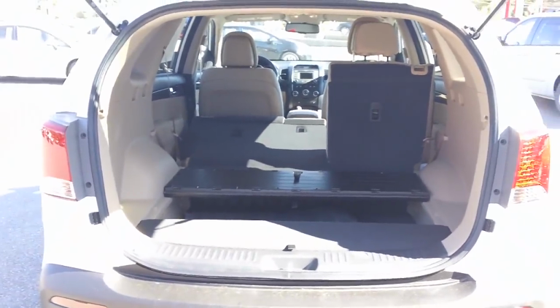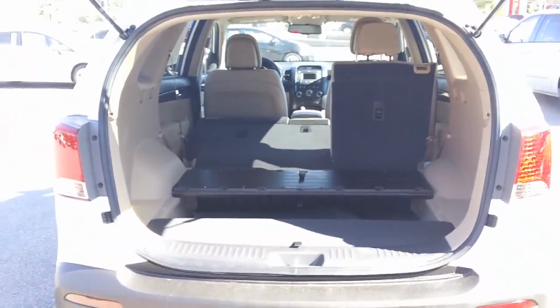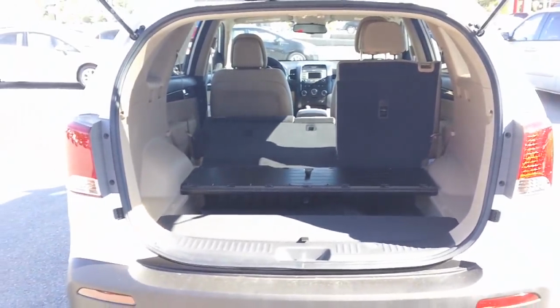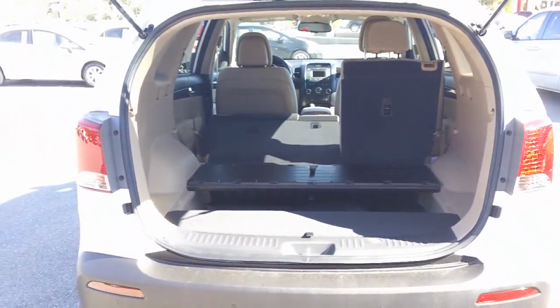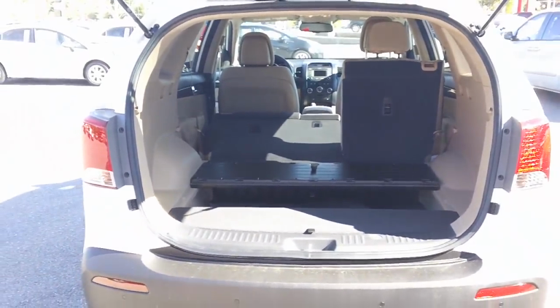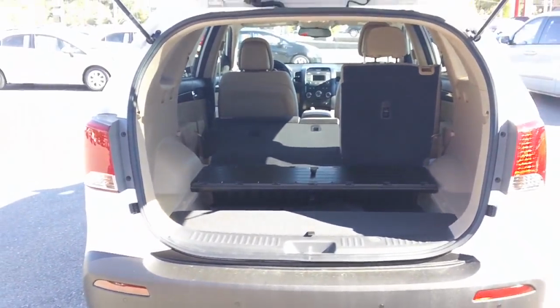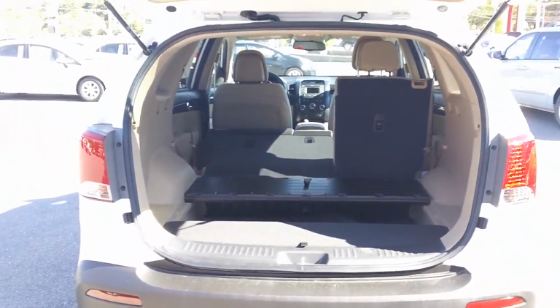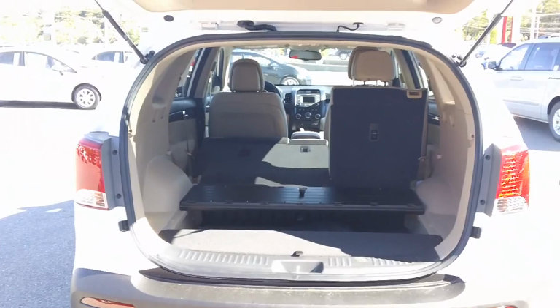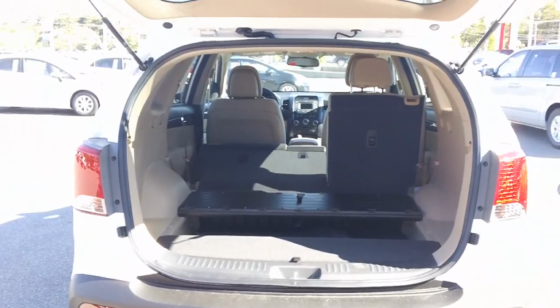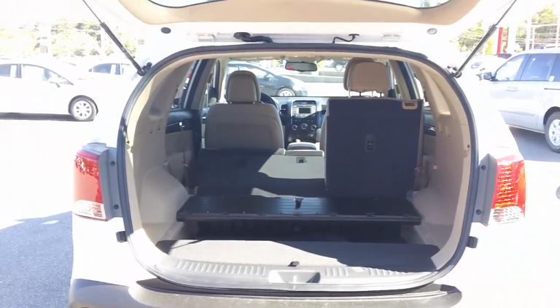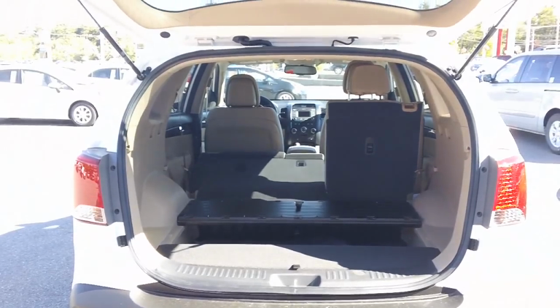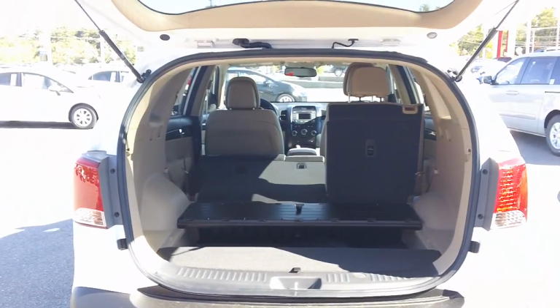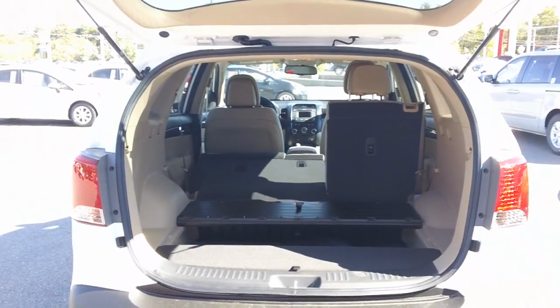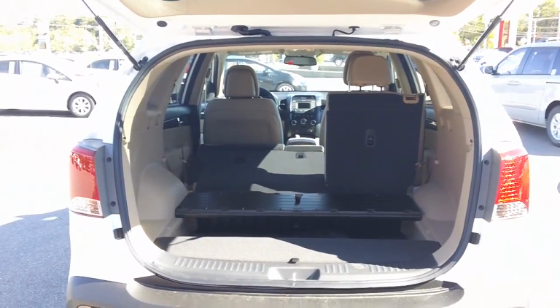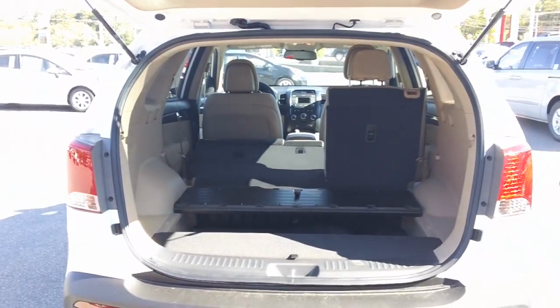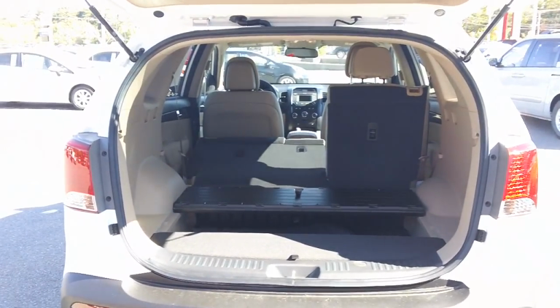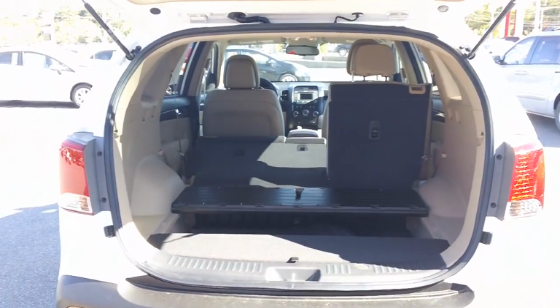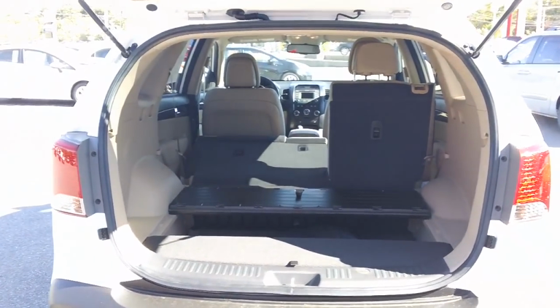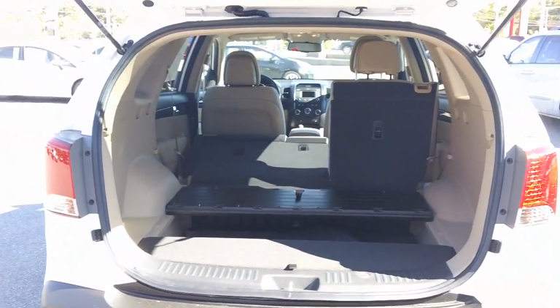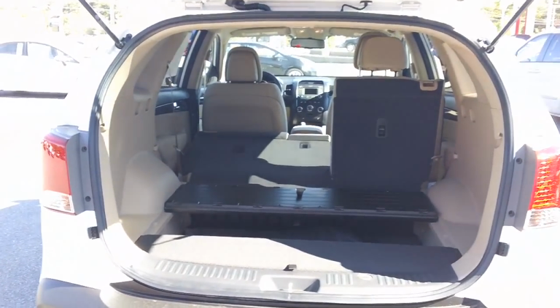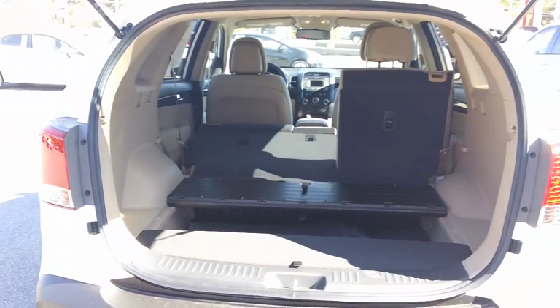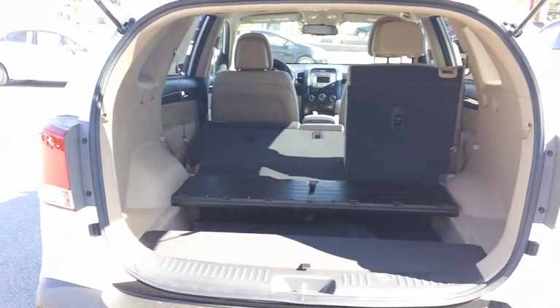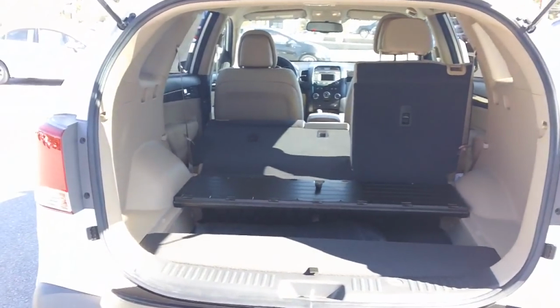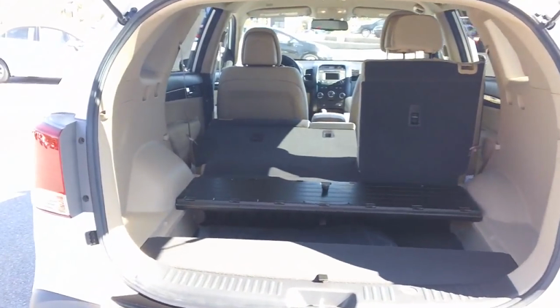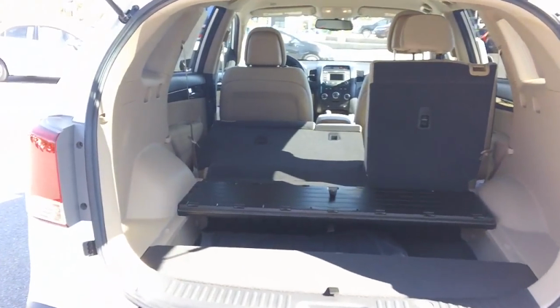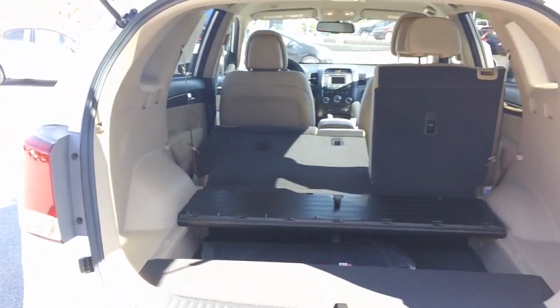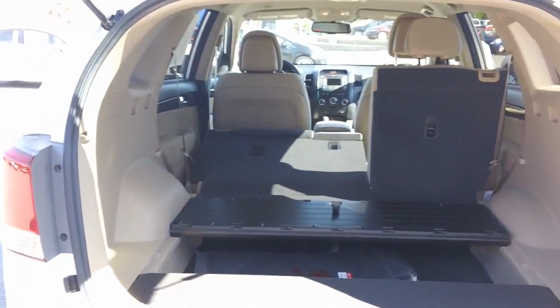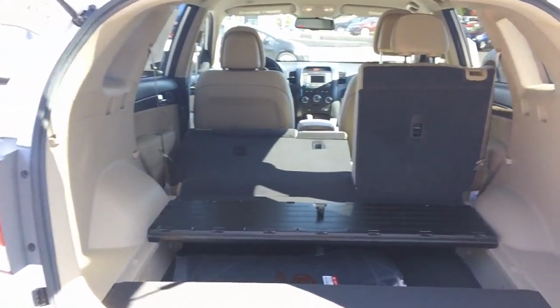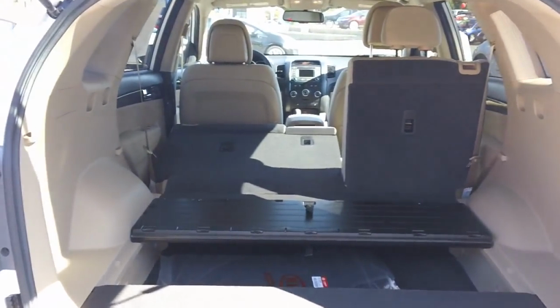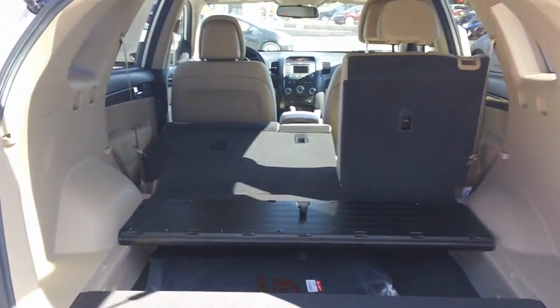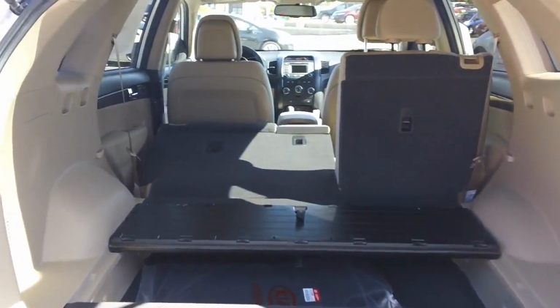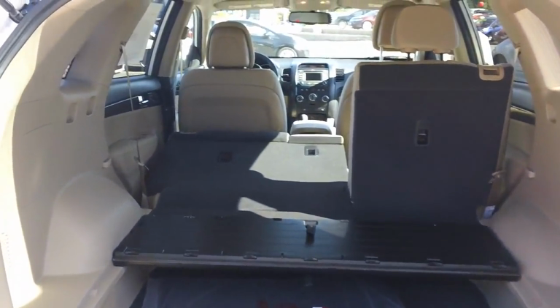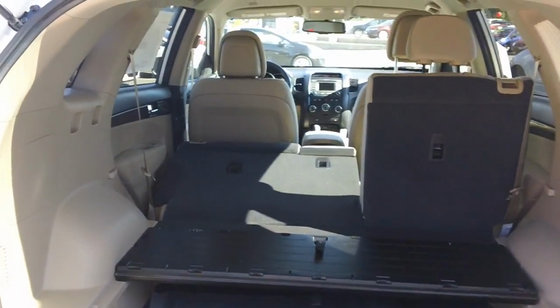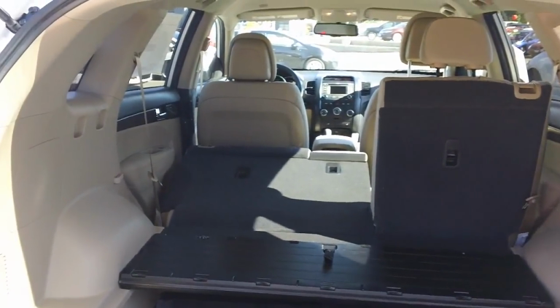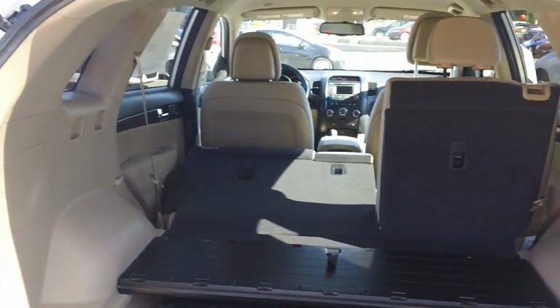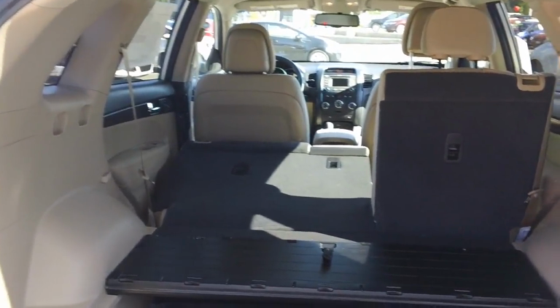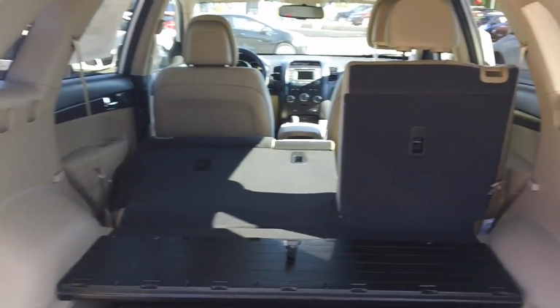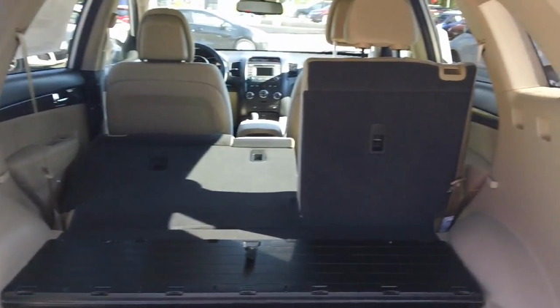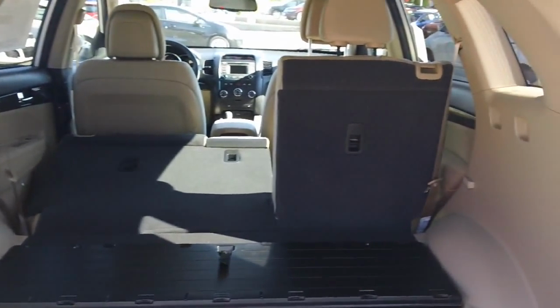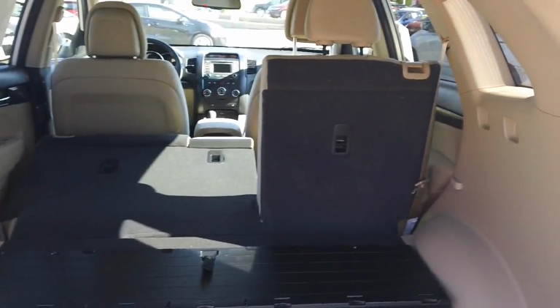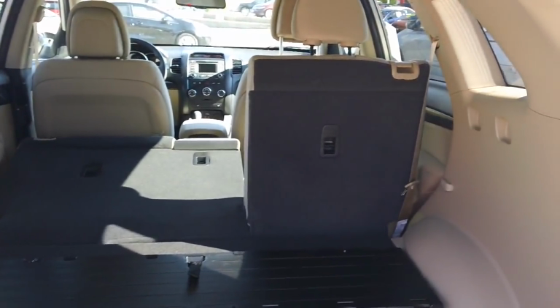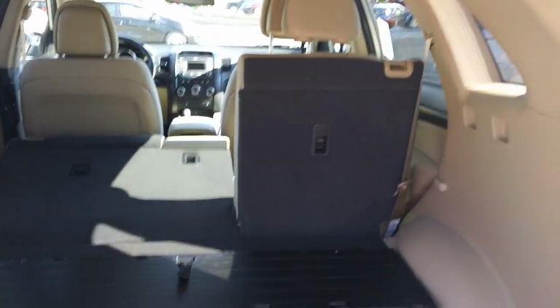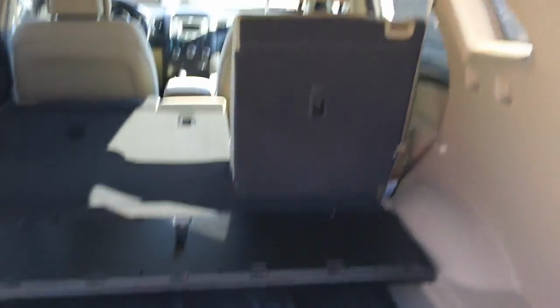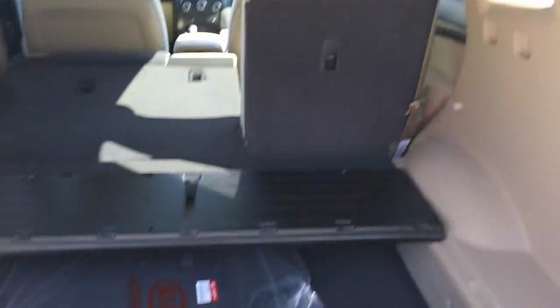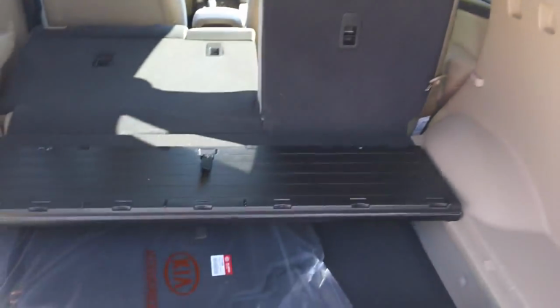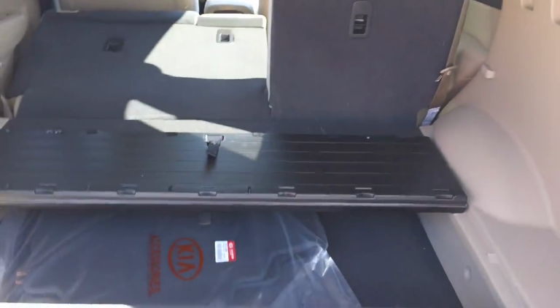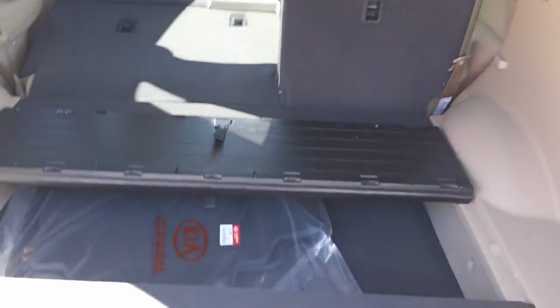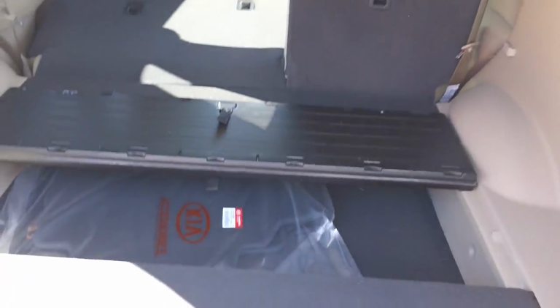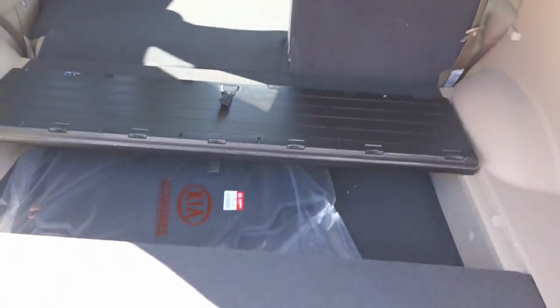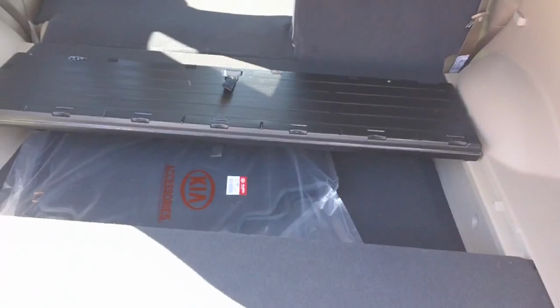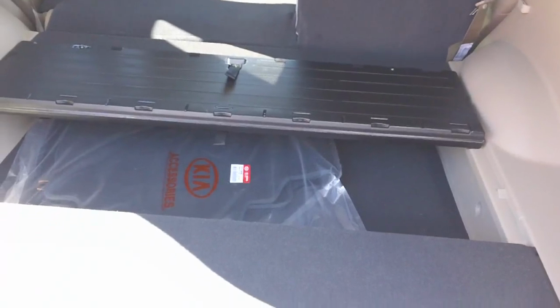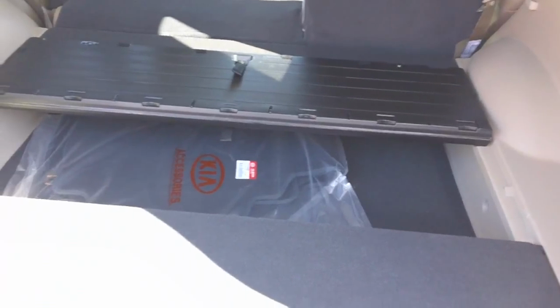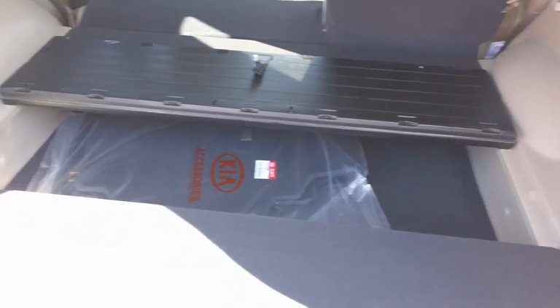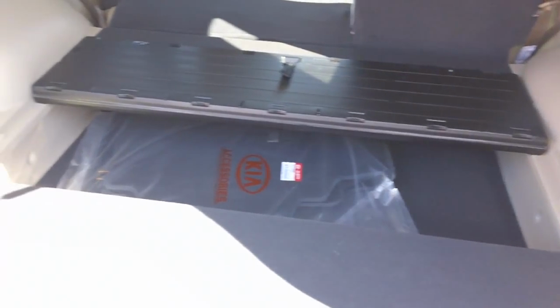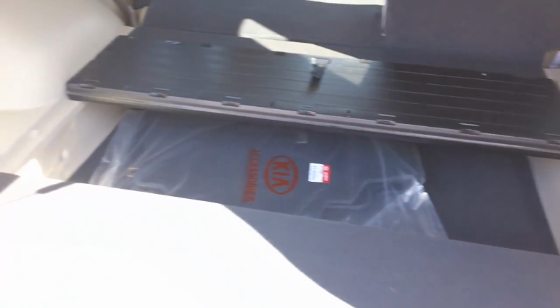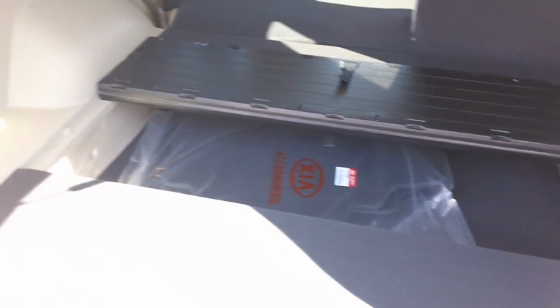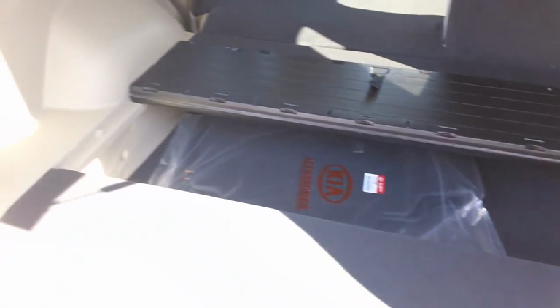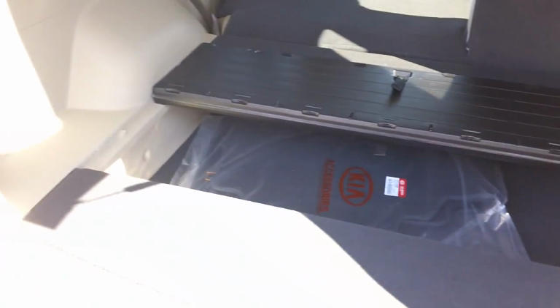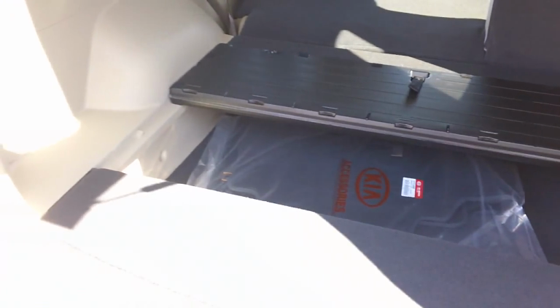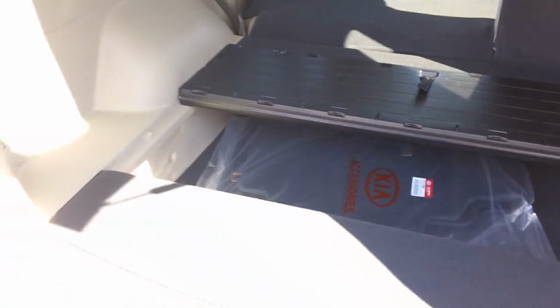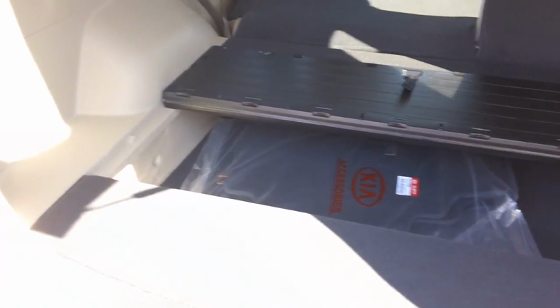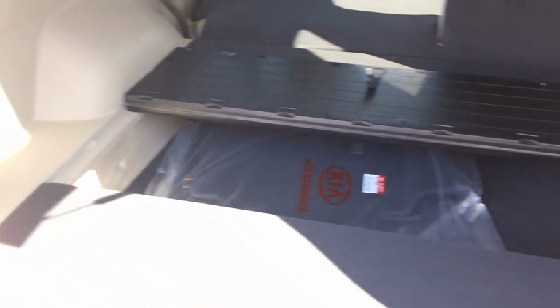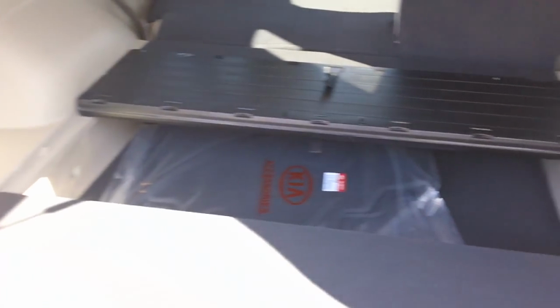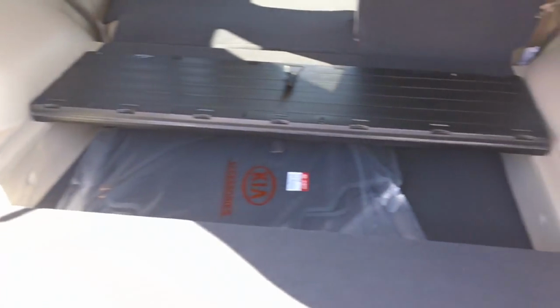The Sorento features plenty of room in the back, with a 60-40 split seat, as well as some cargo storage underneath.